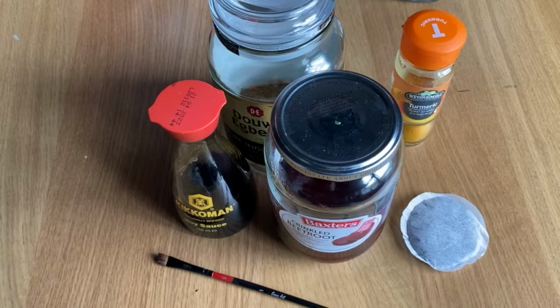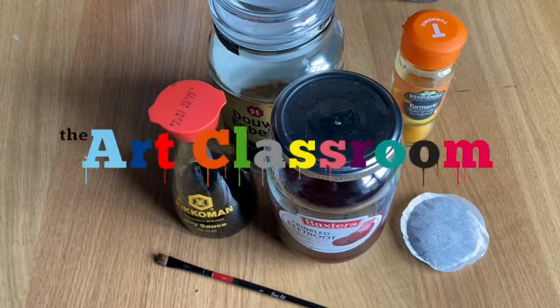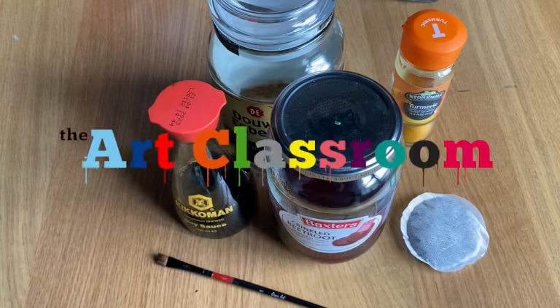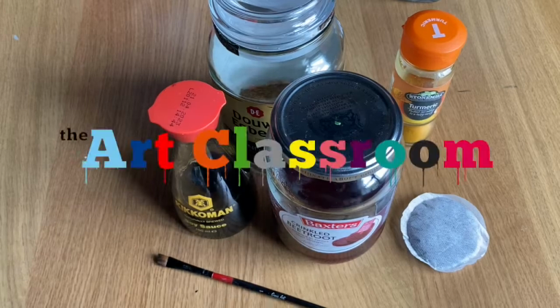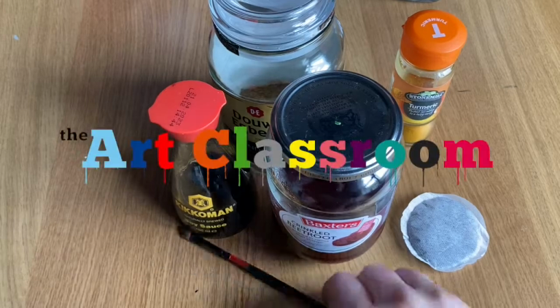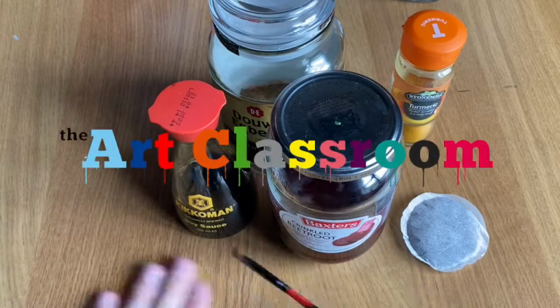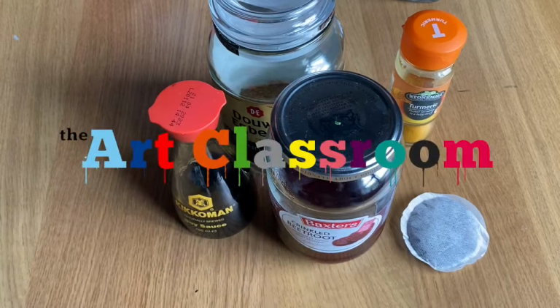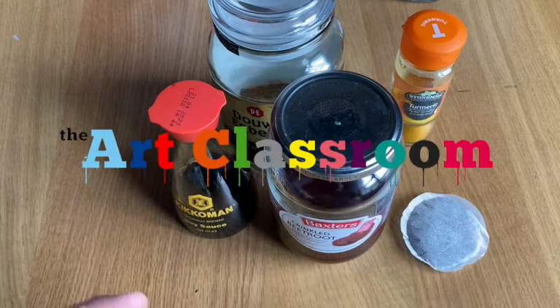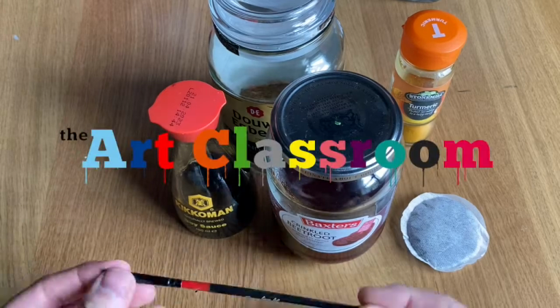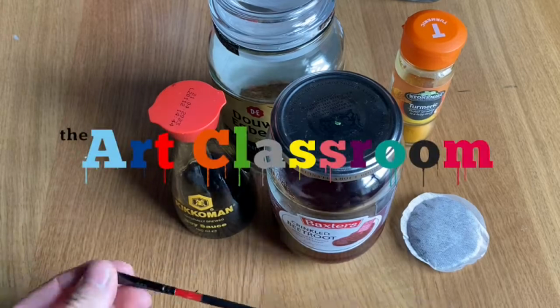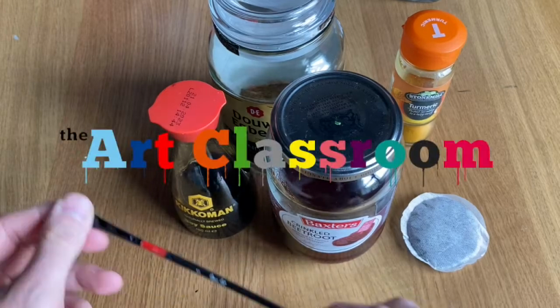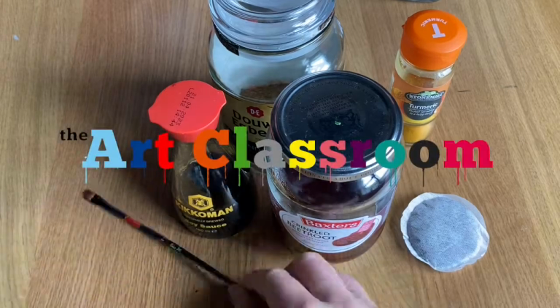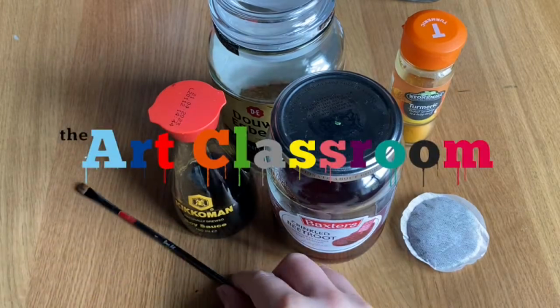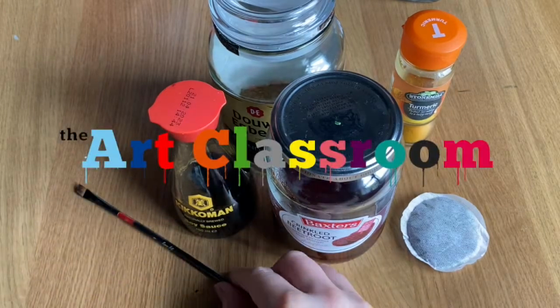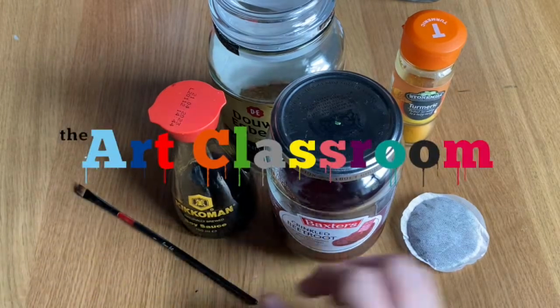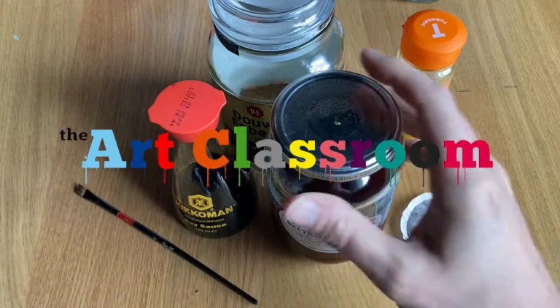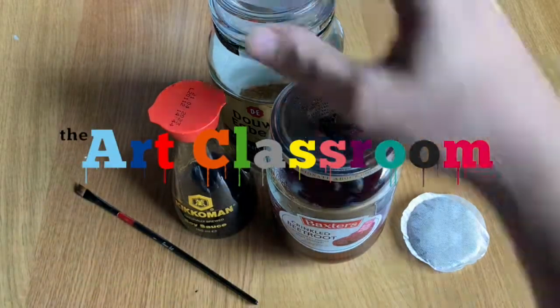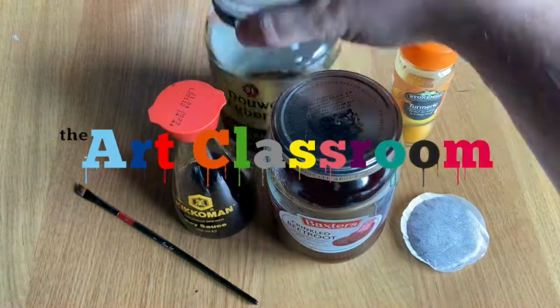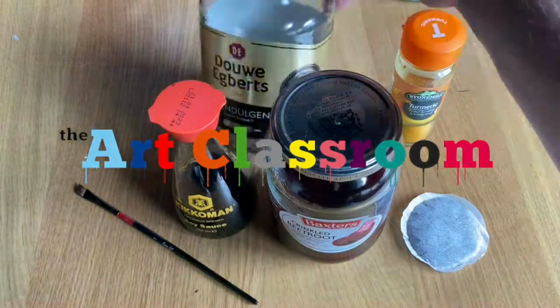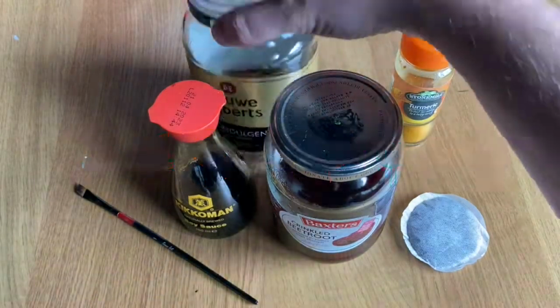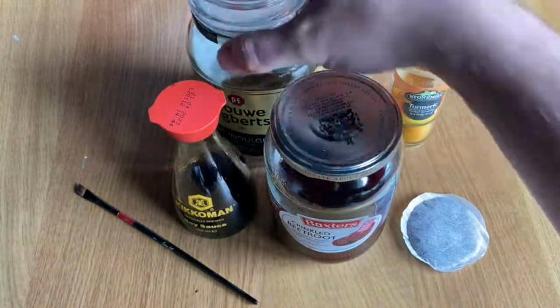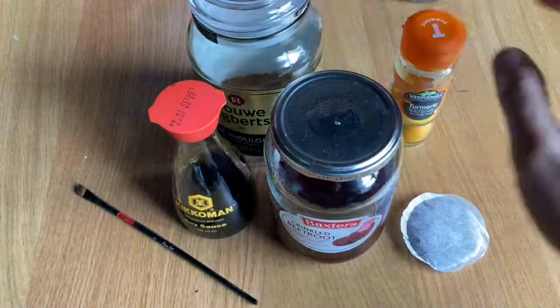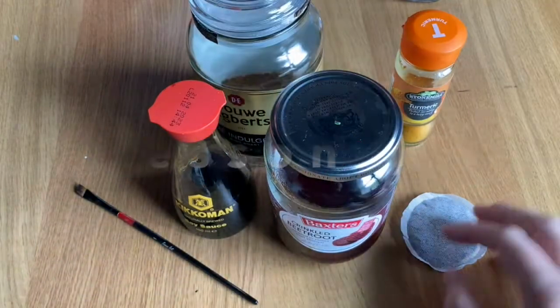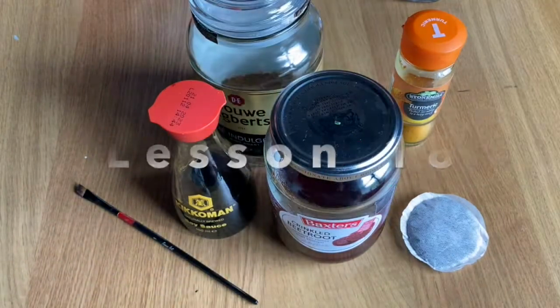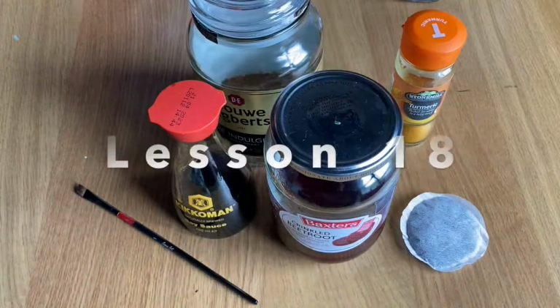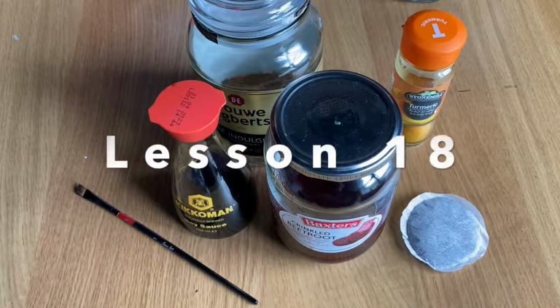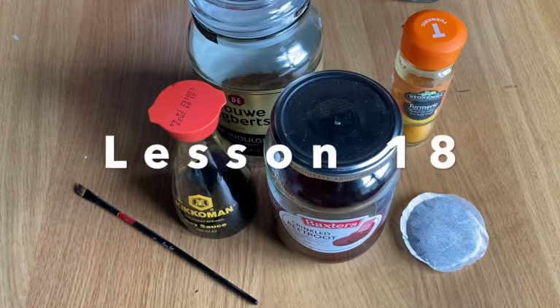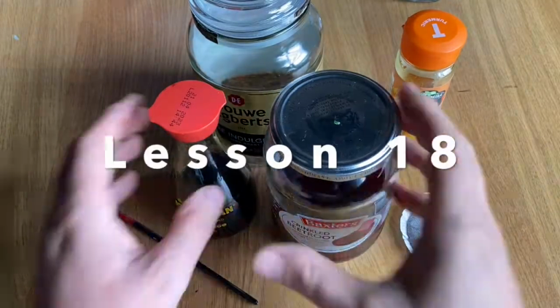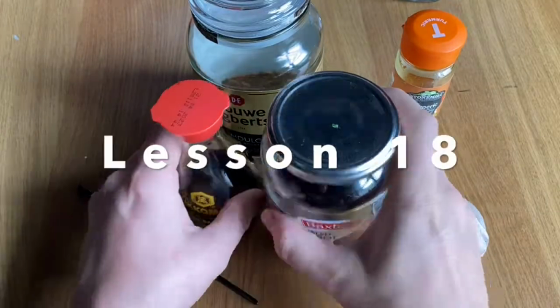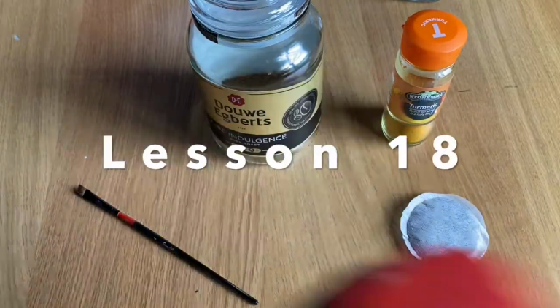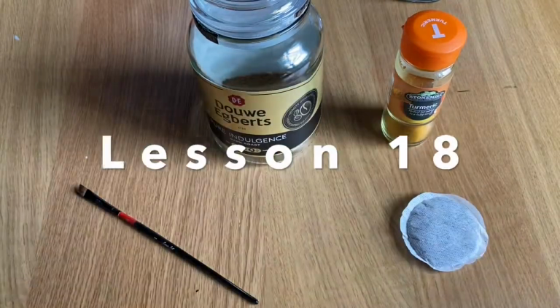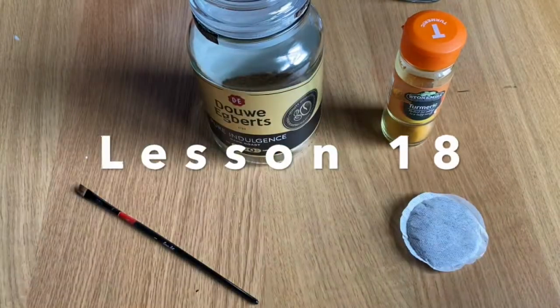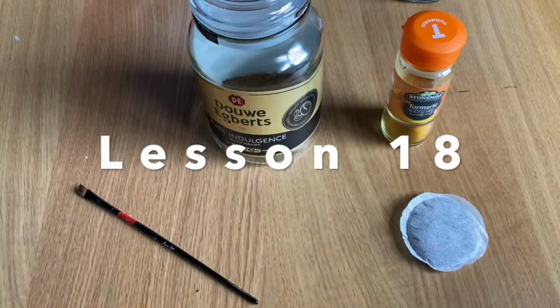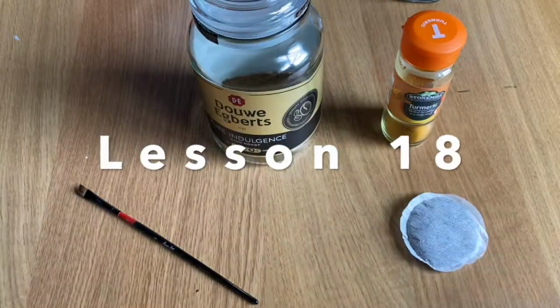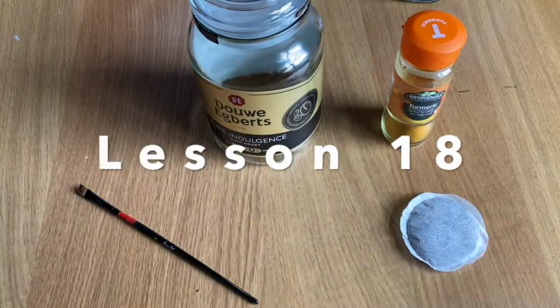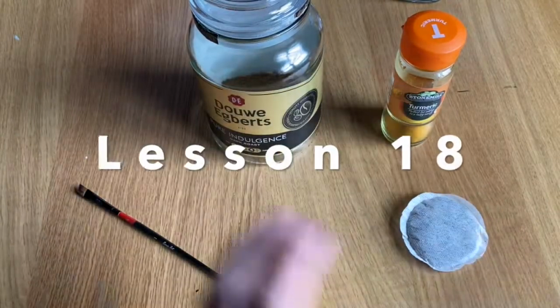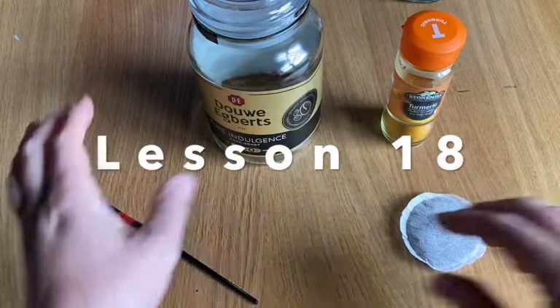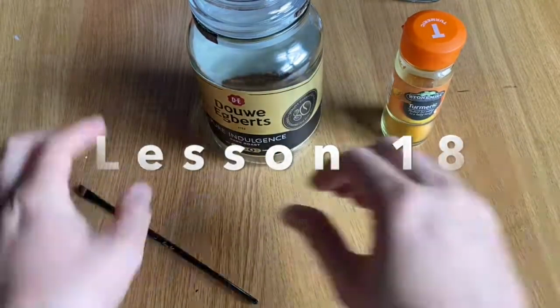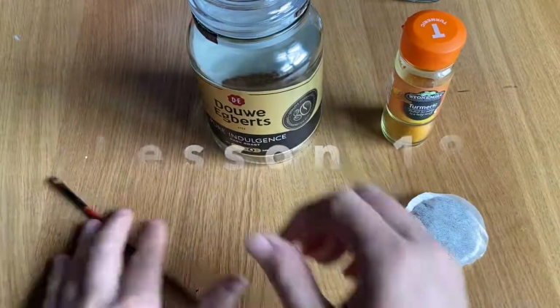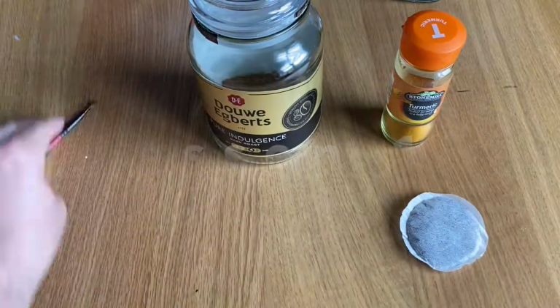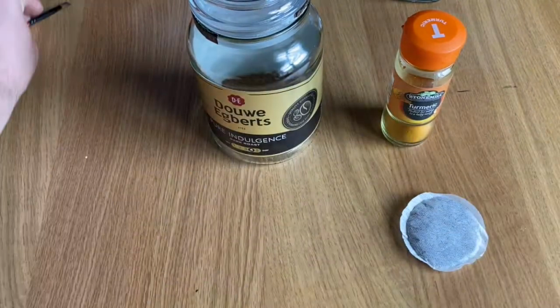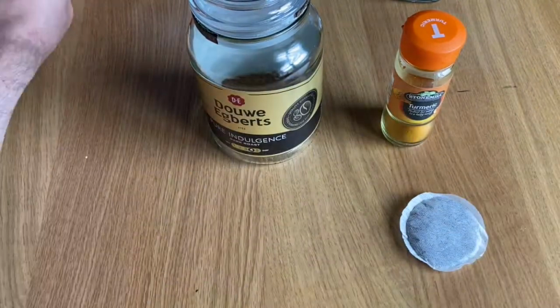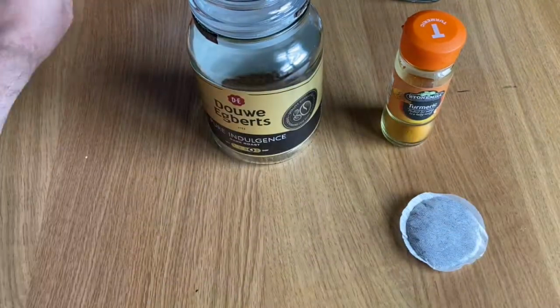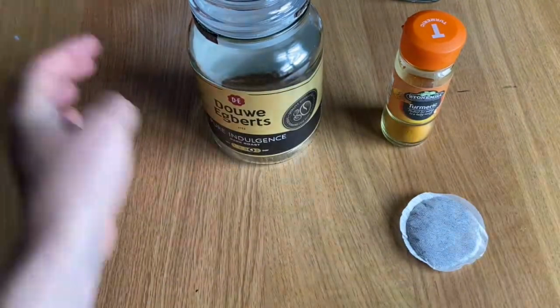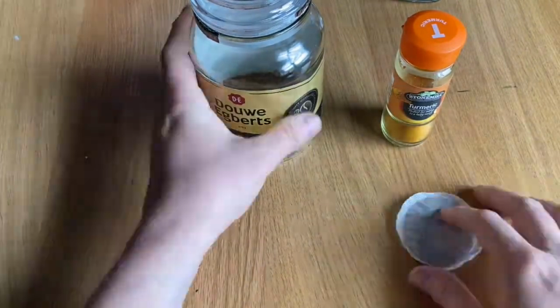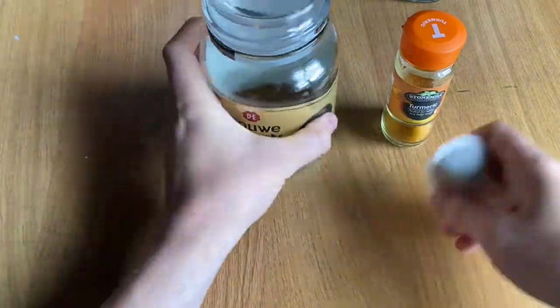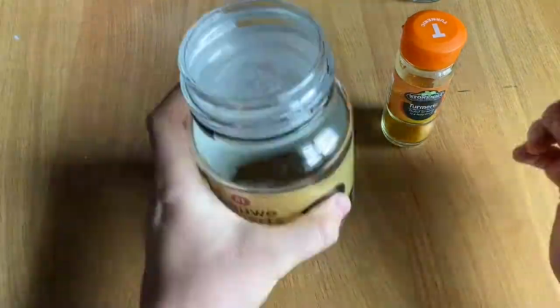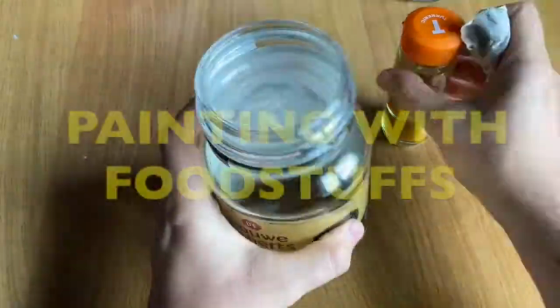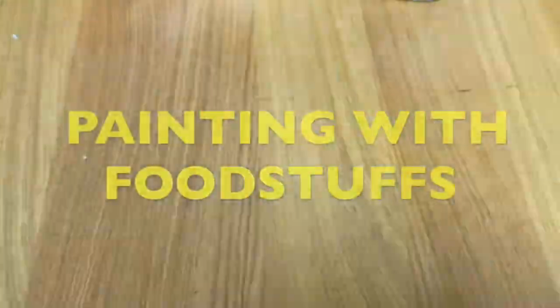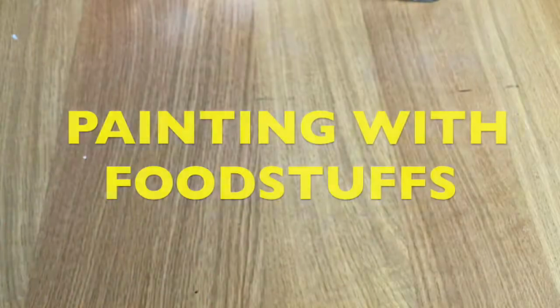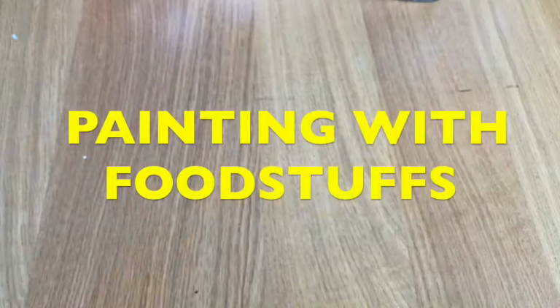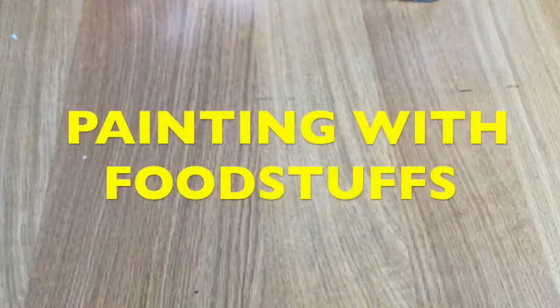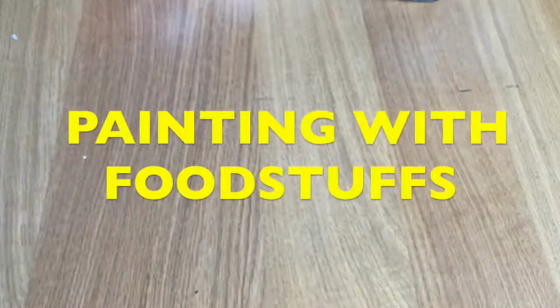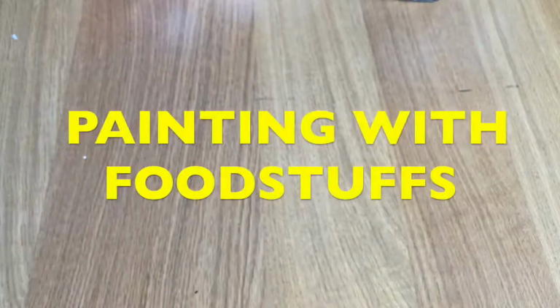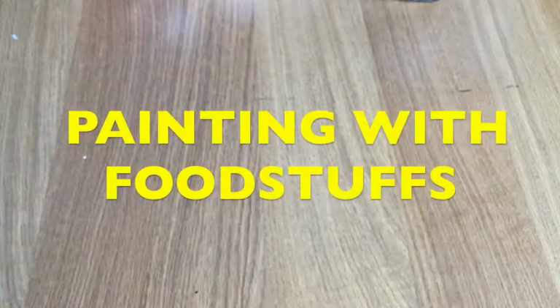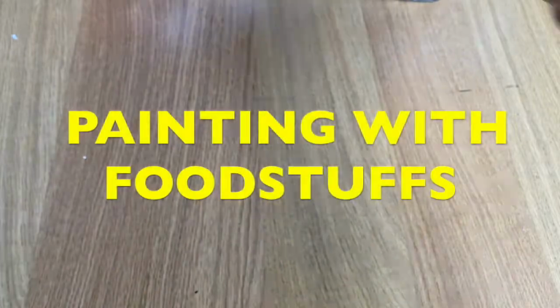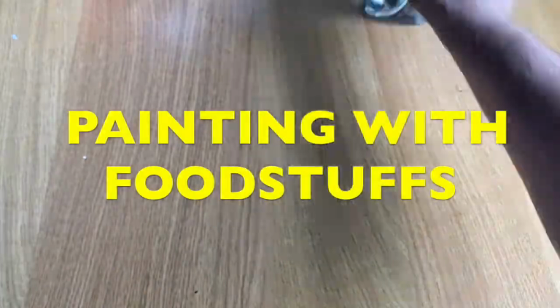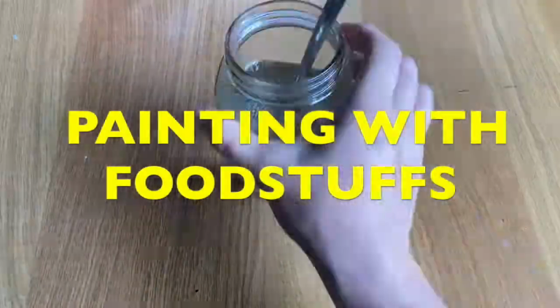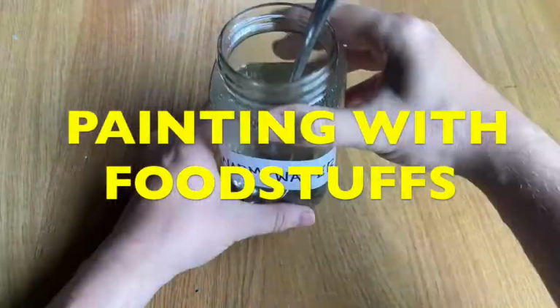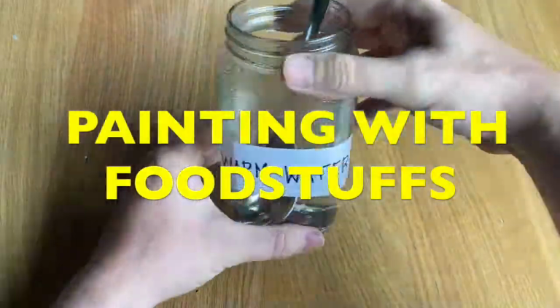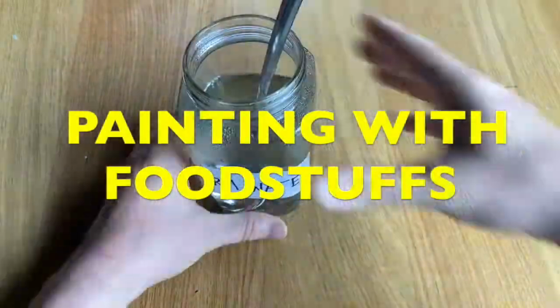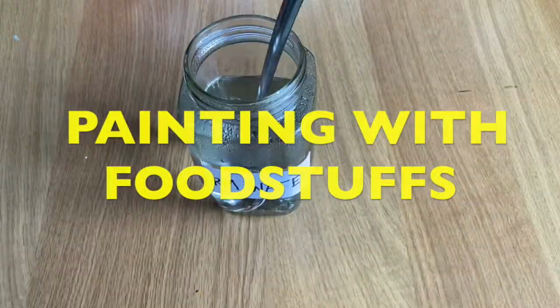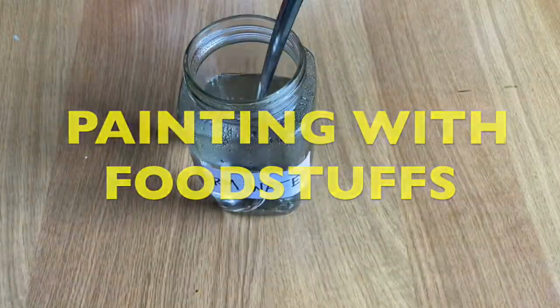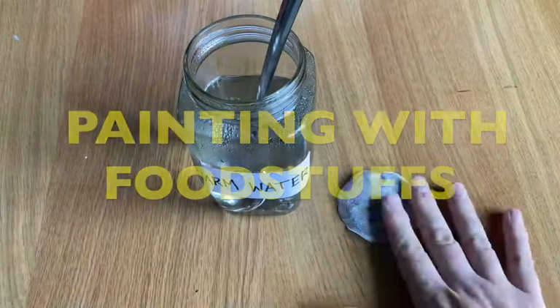Hello, welcome to the art classroom. This is lesson 18 and today we are going to look at painting with foodstuffs or condiments.